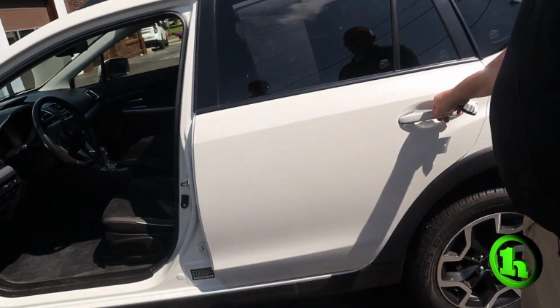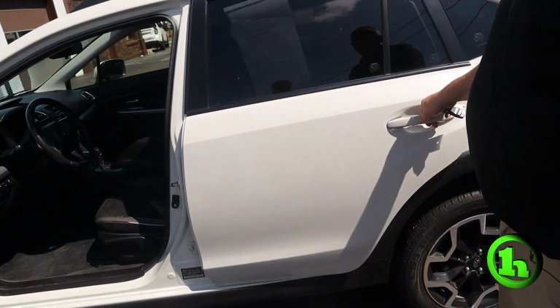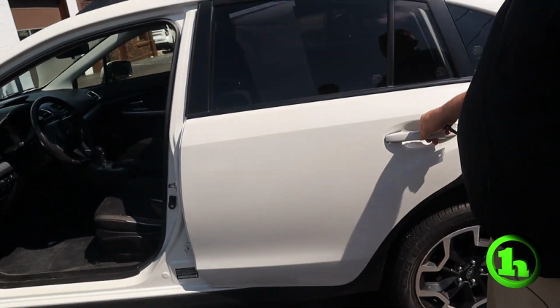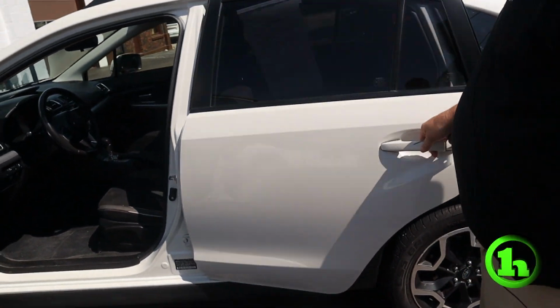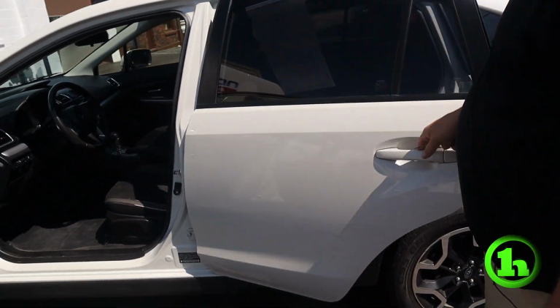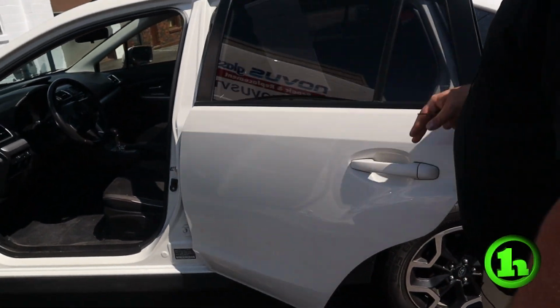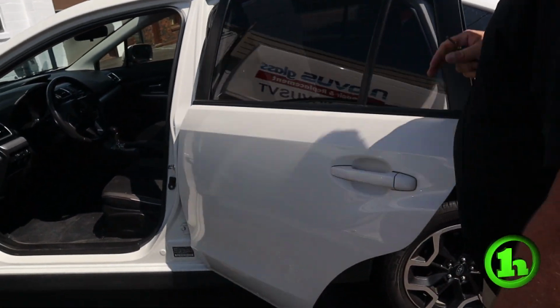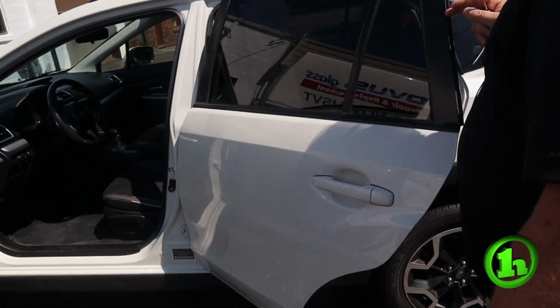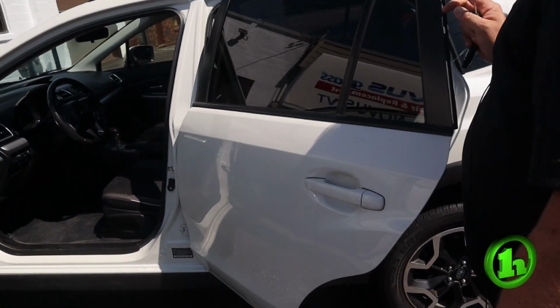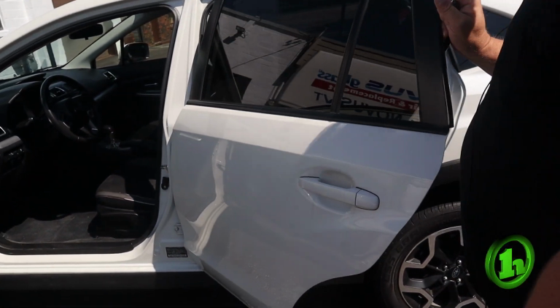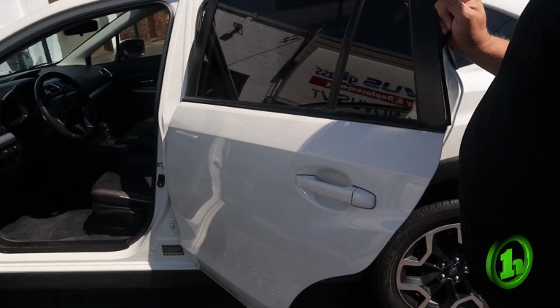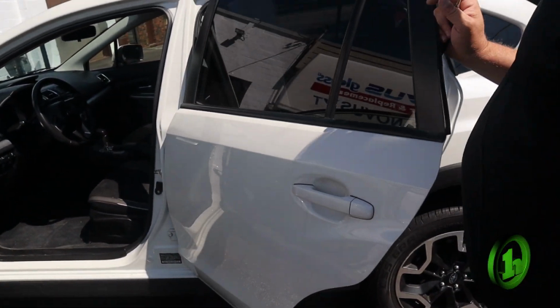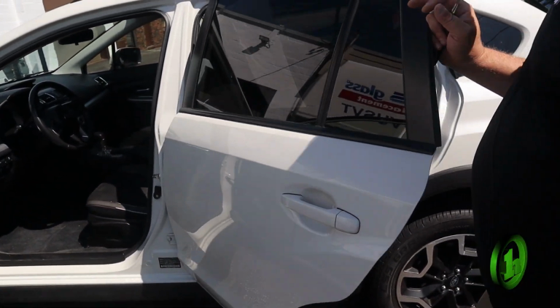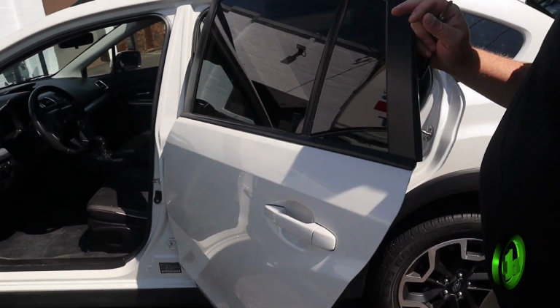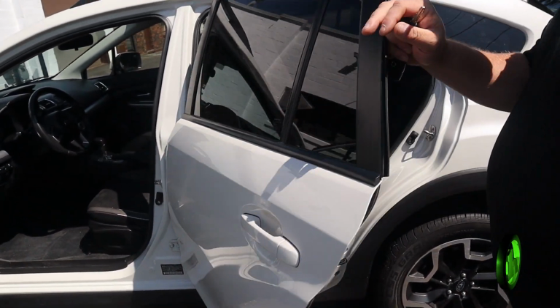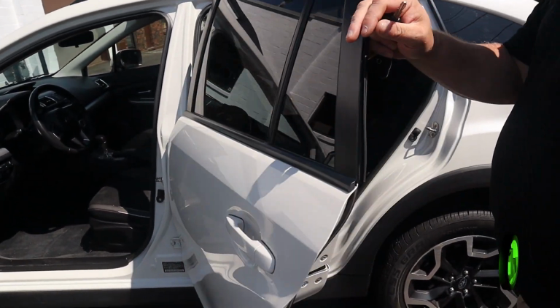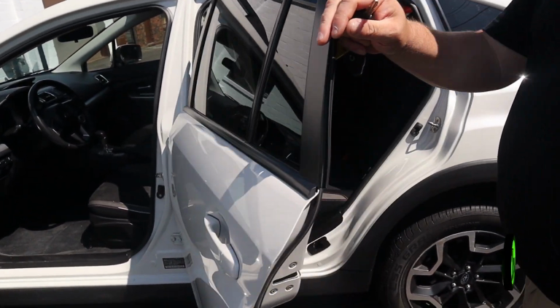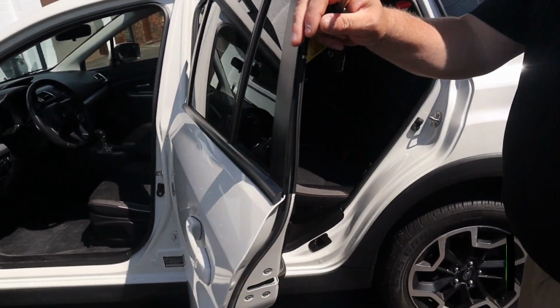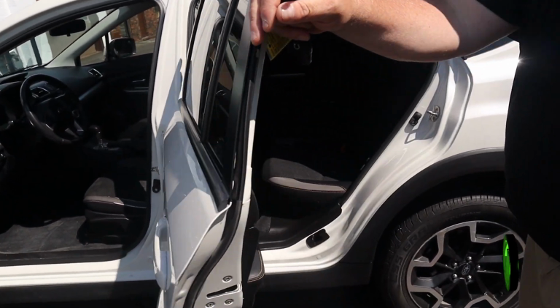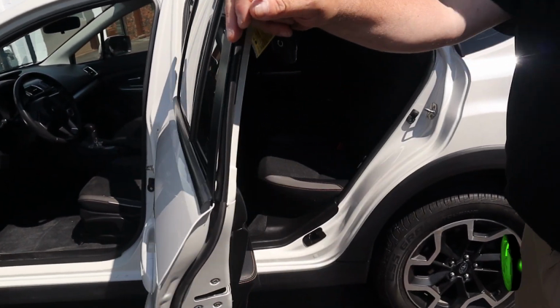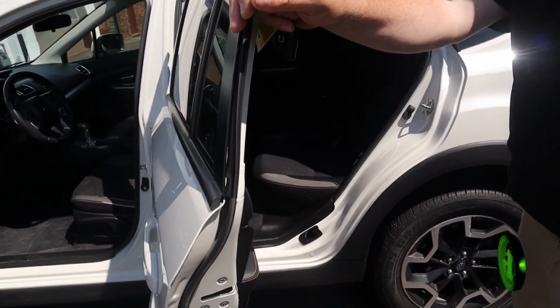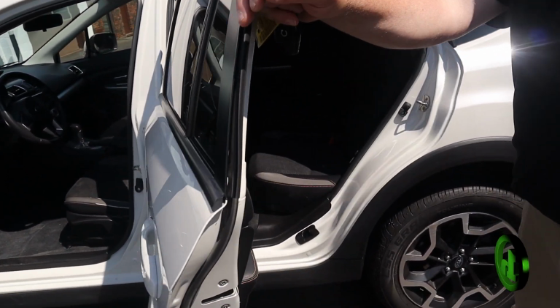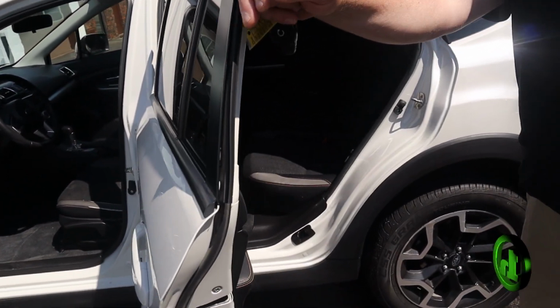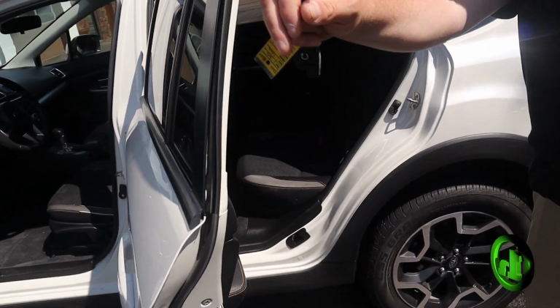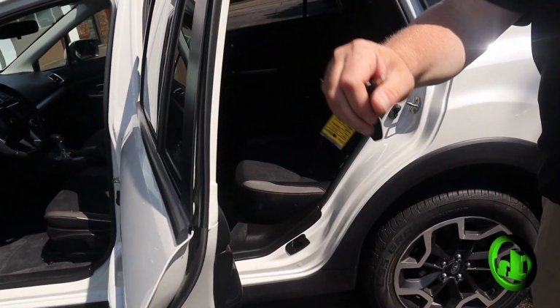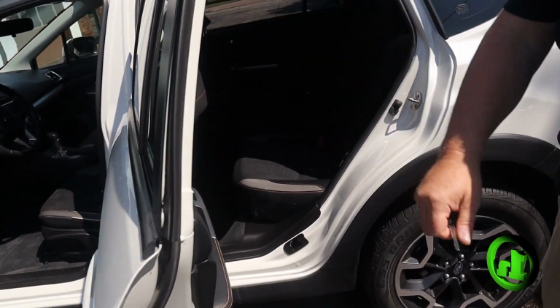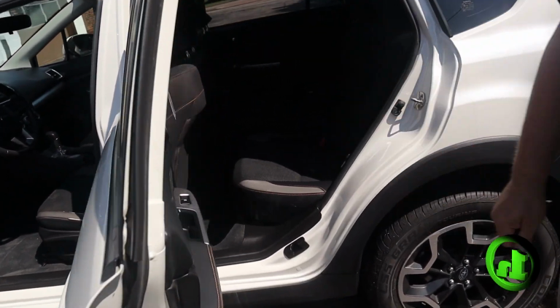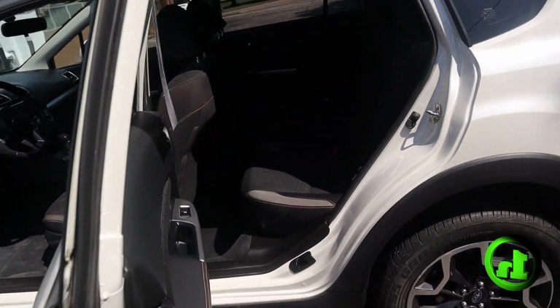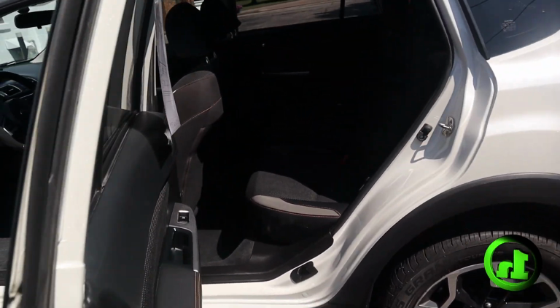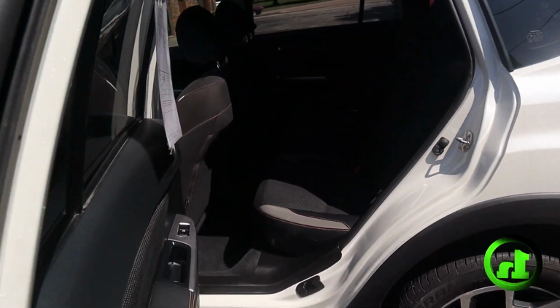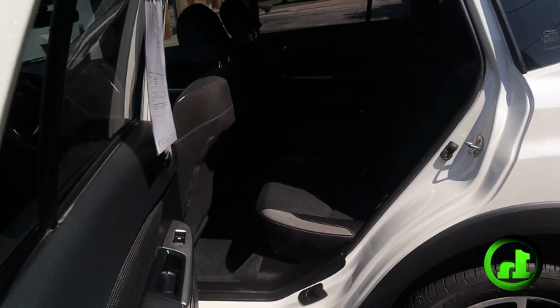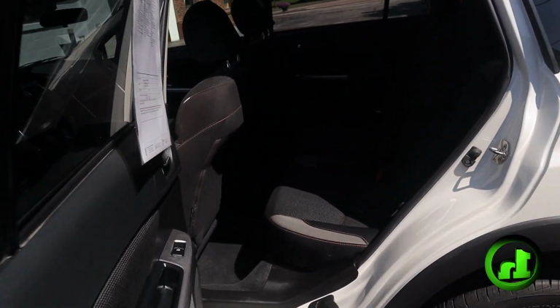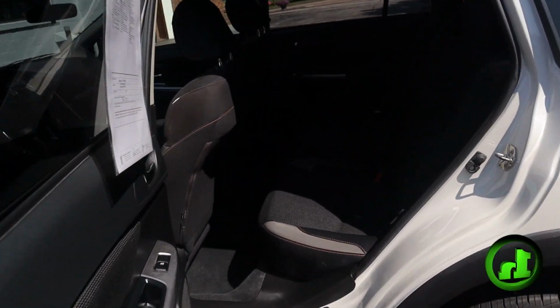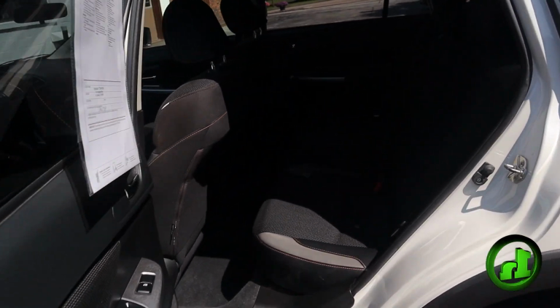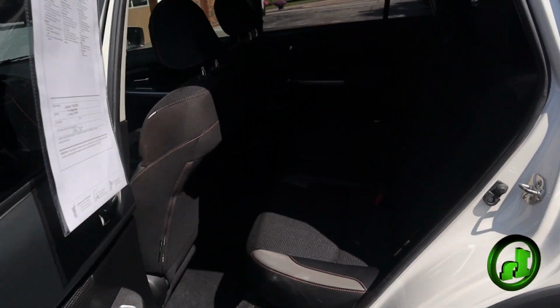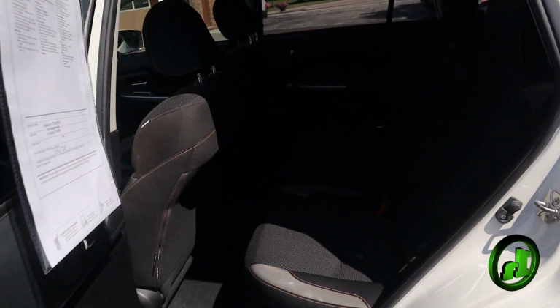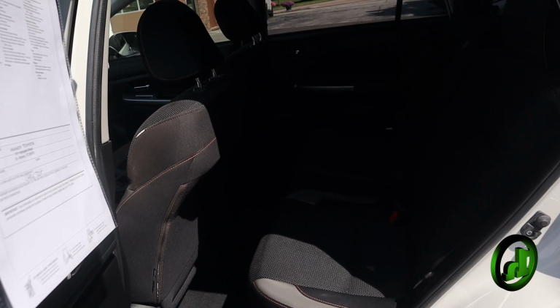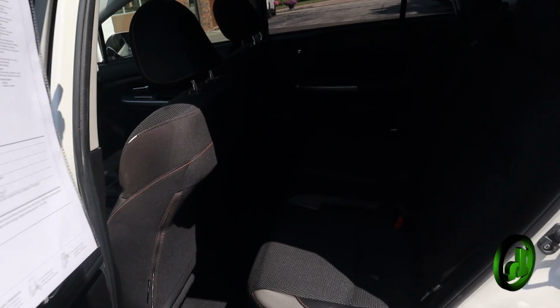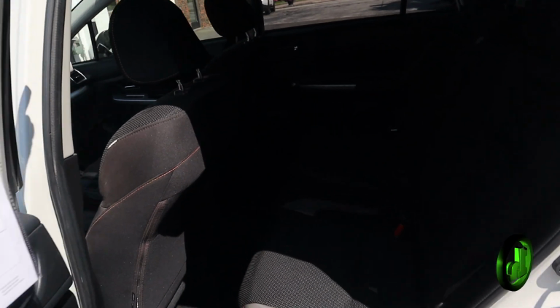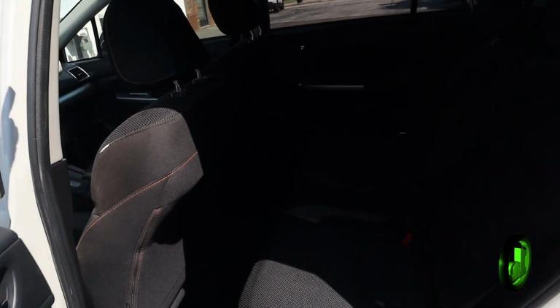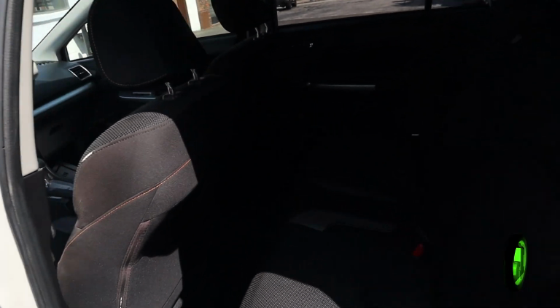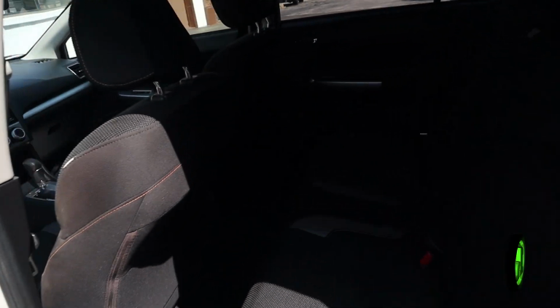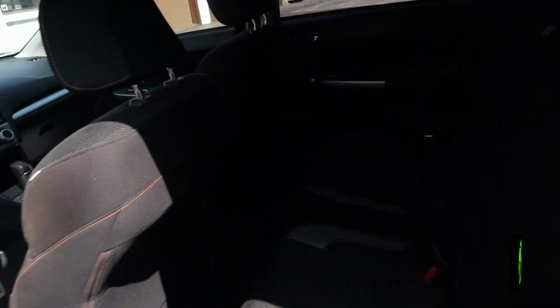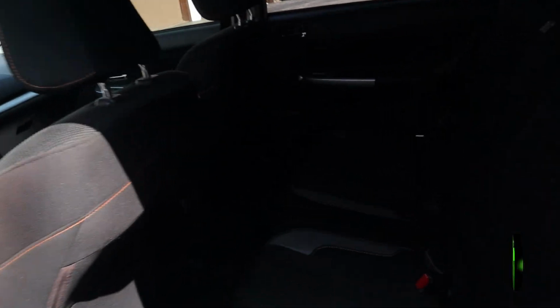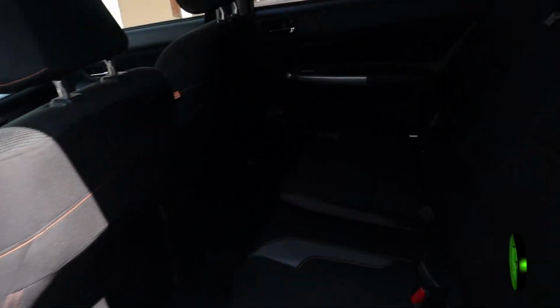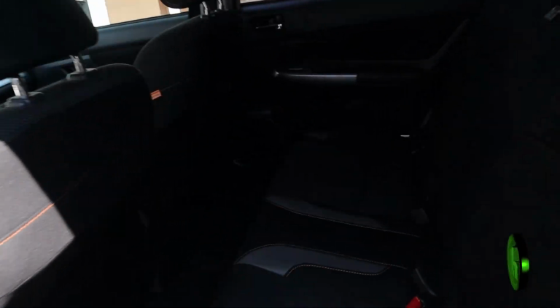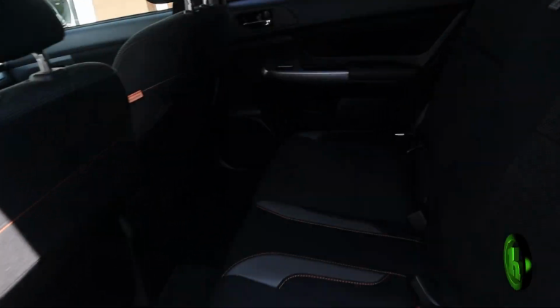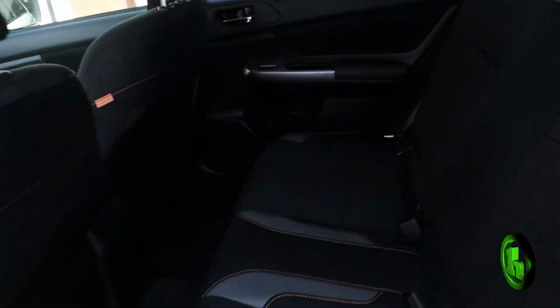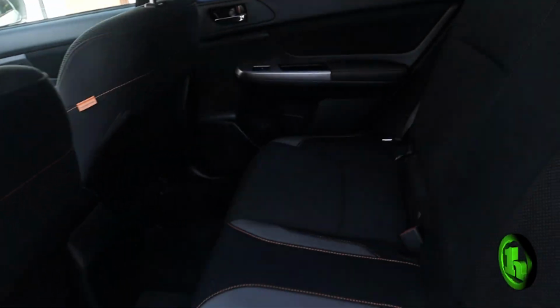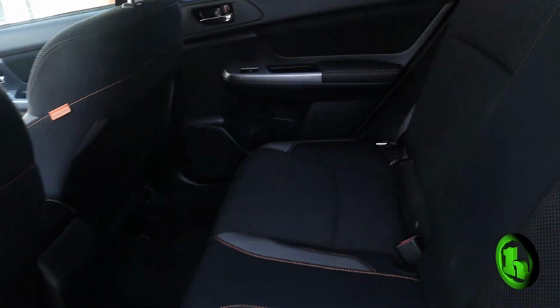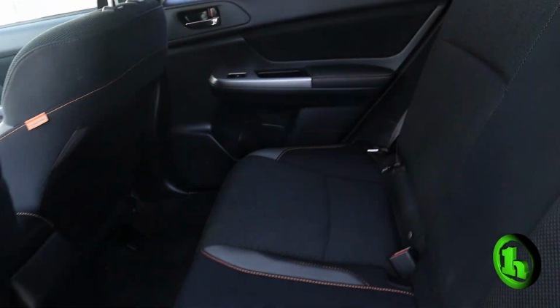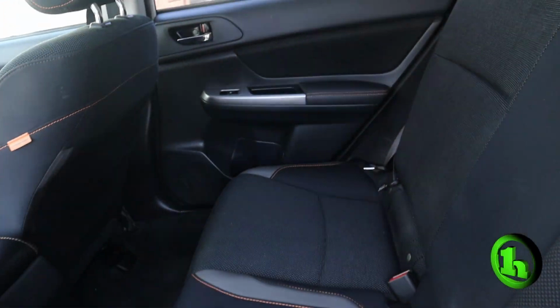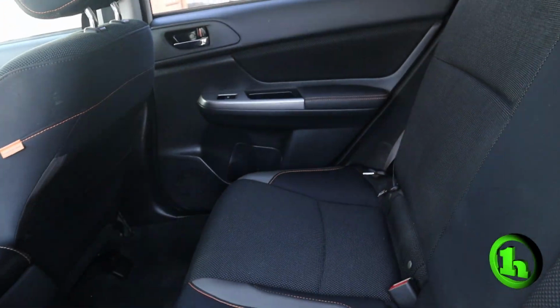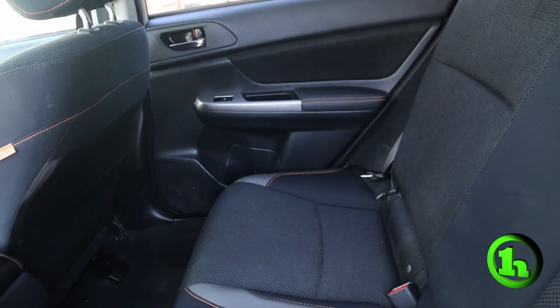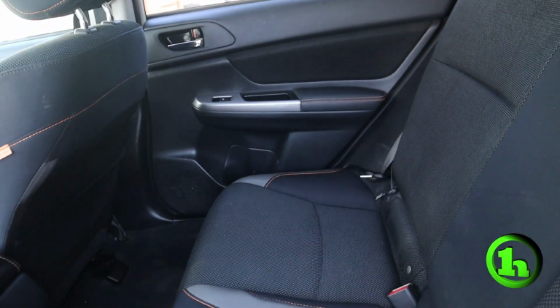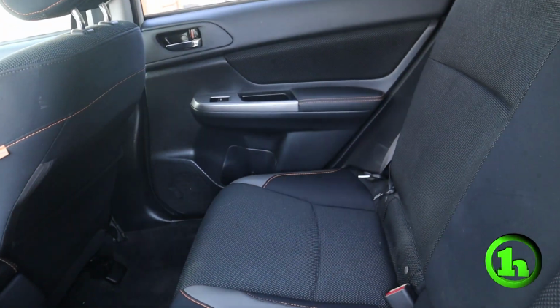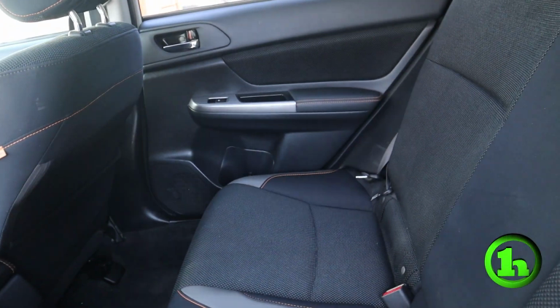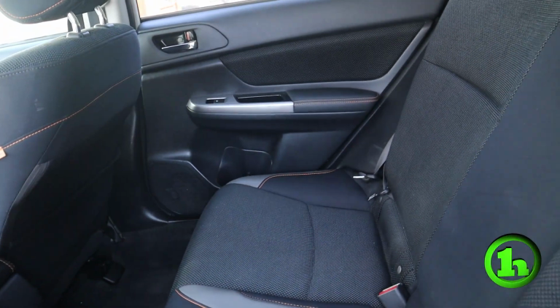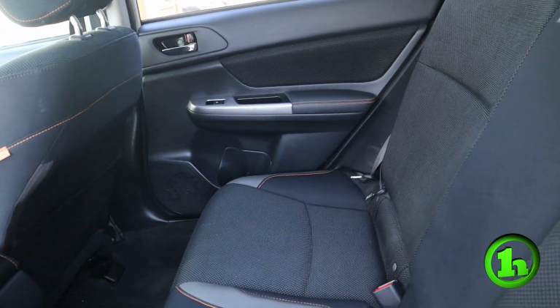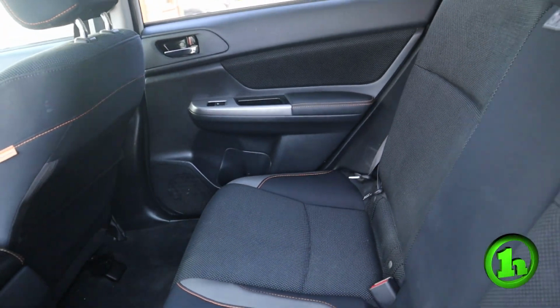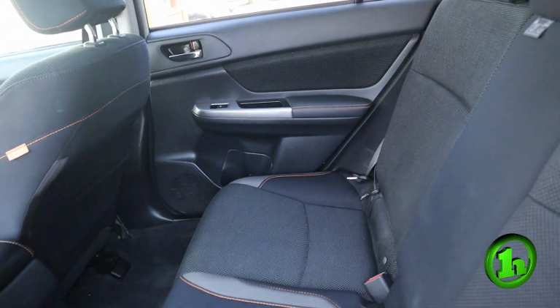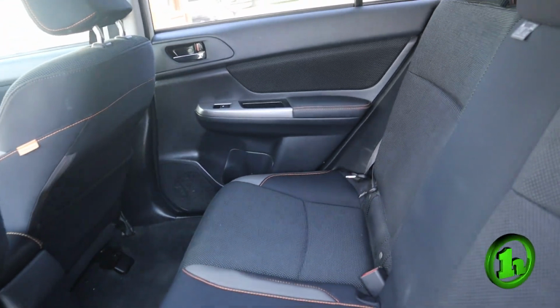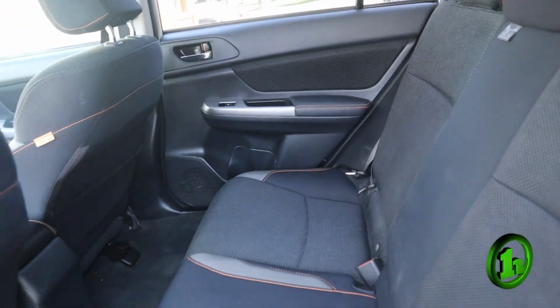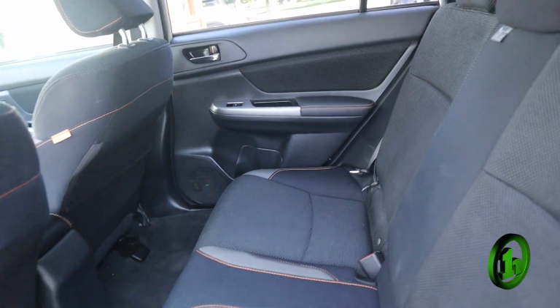We'll pop open the back — you can see plenty of room back there. Very clean, very nice car.